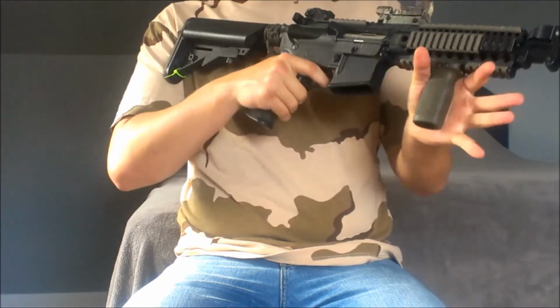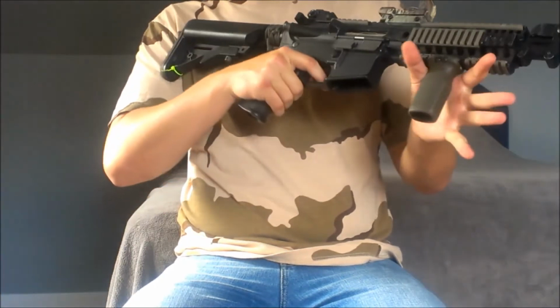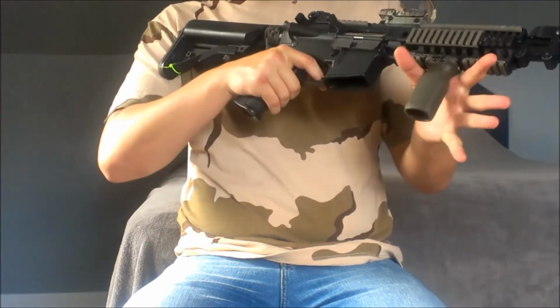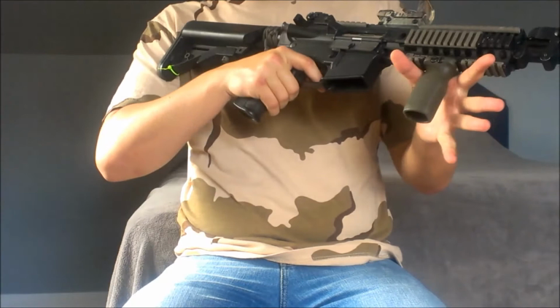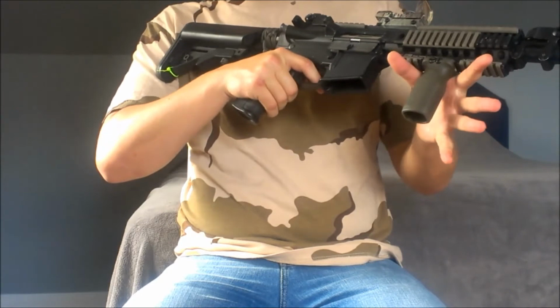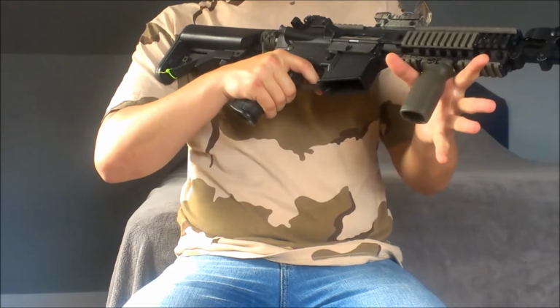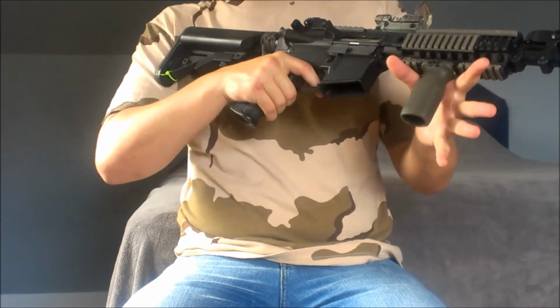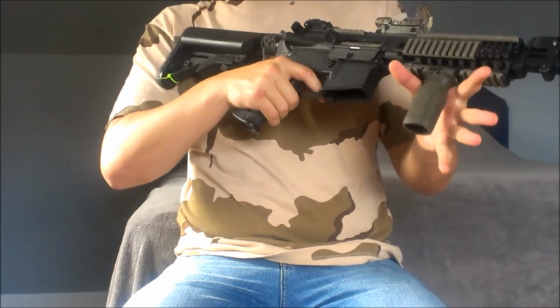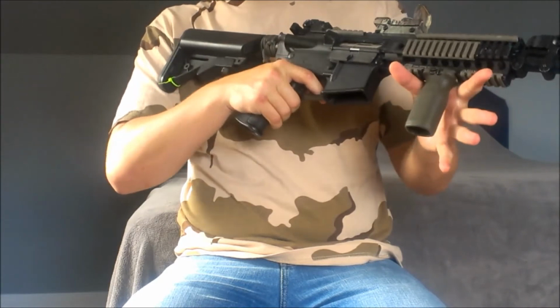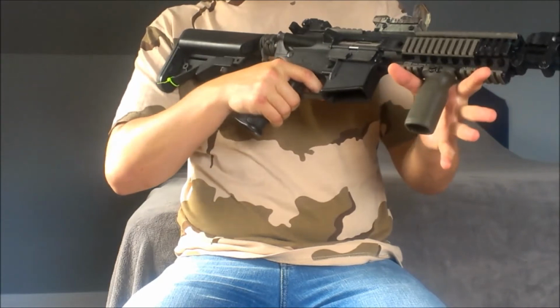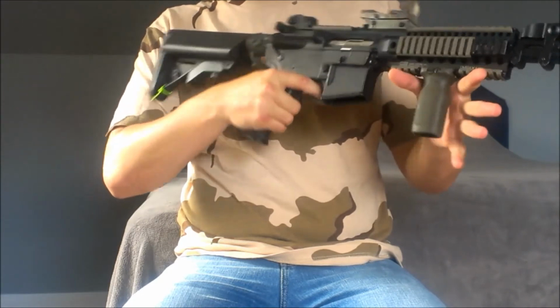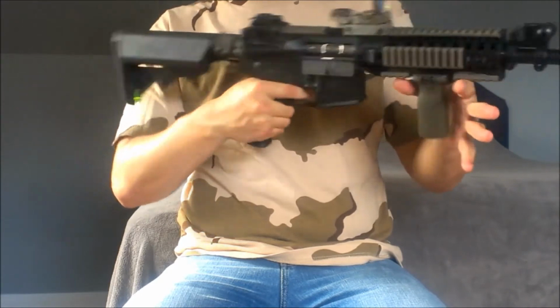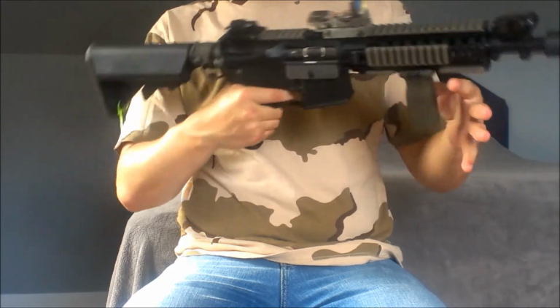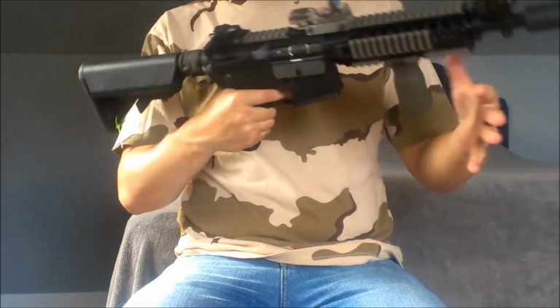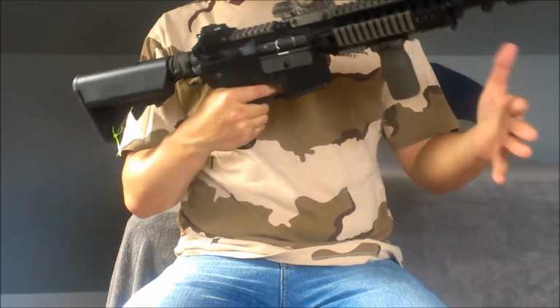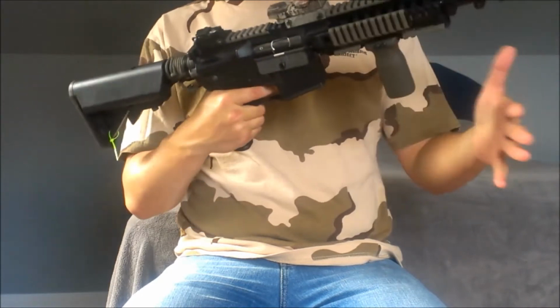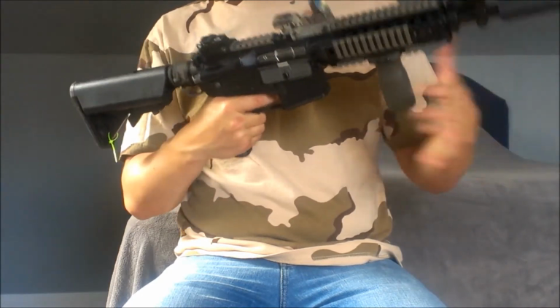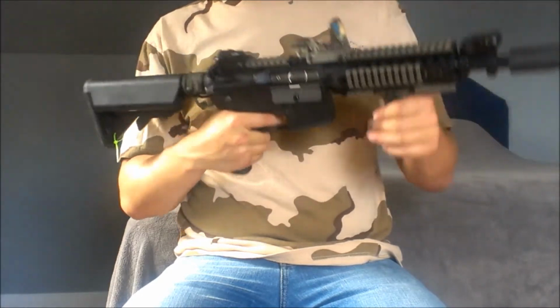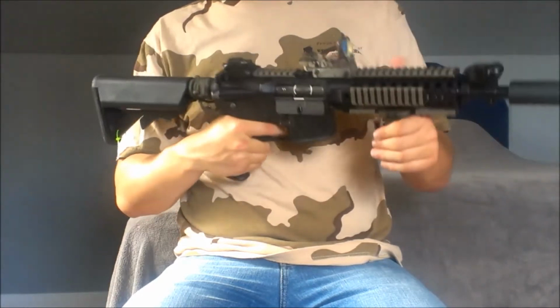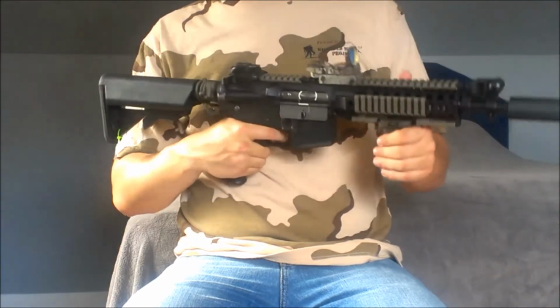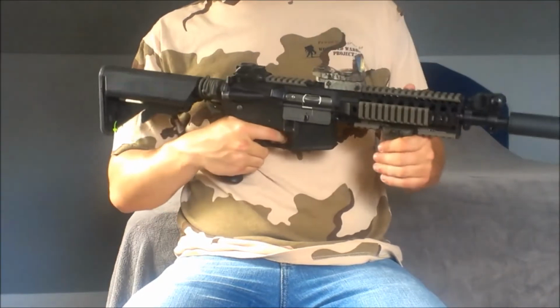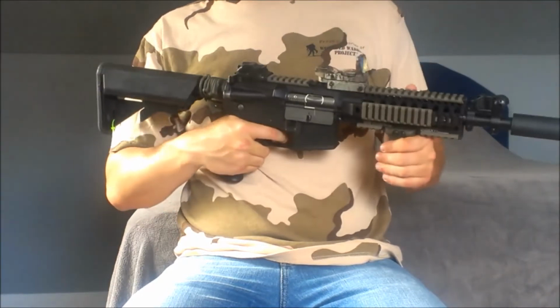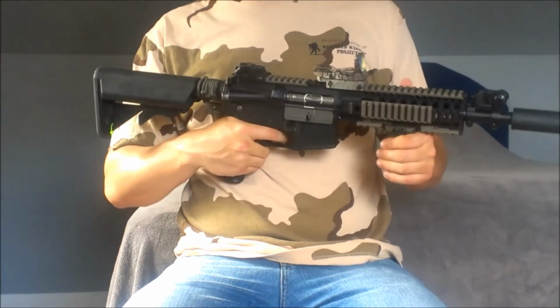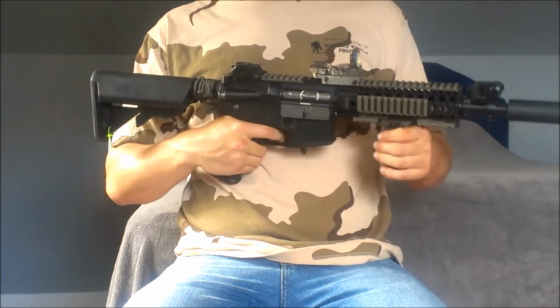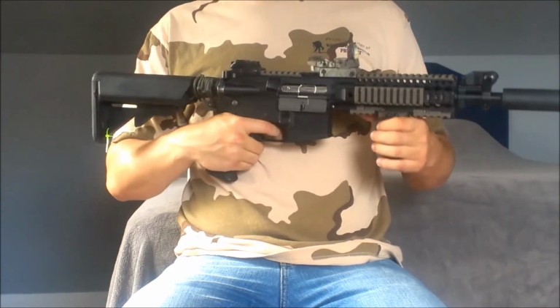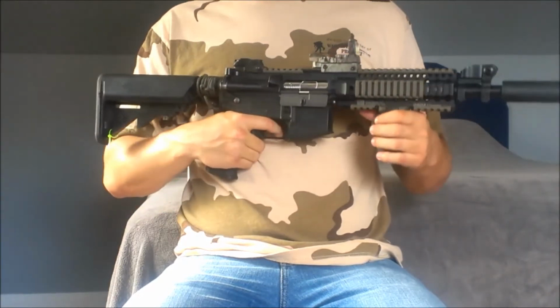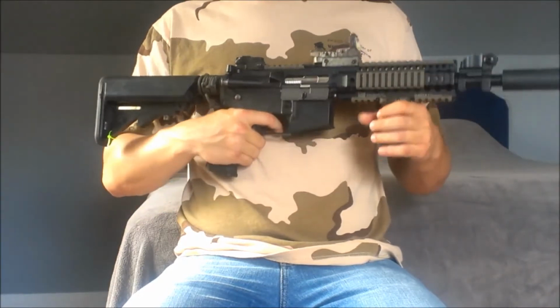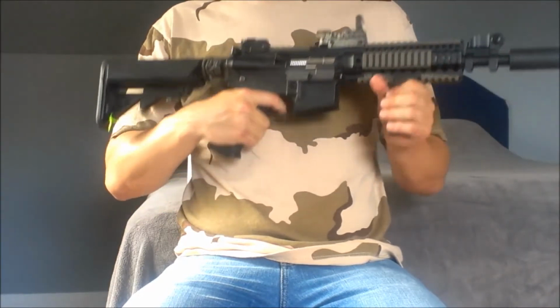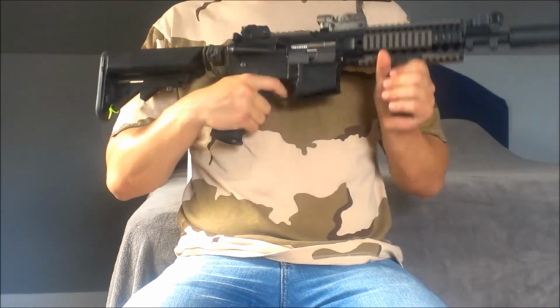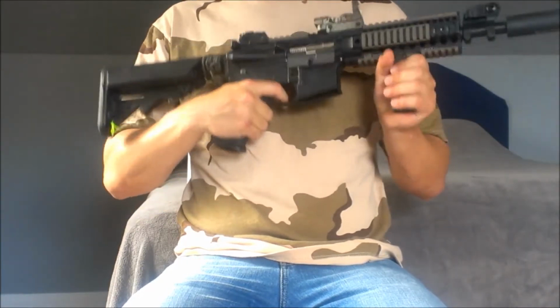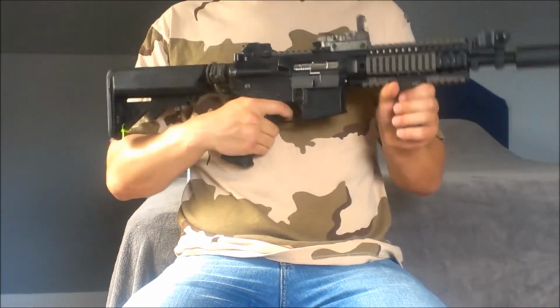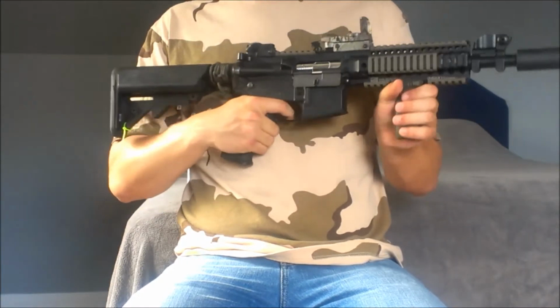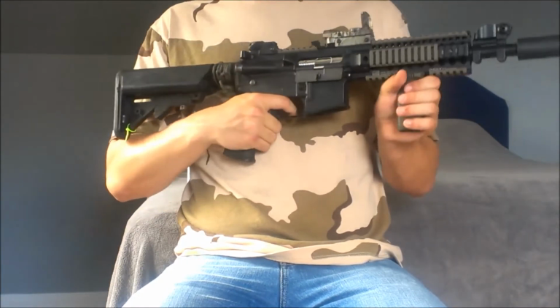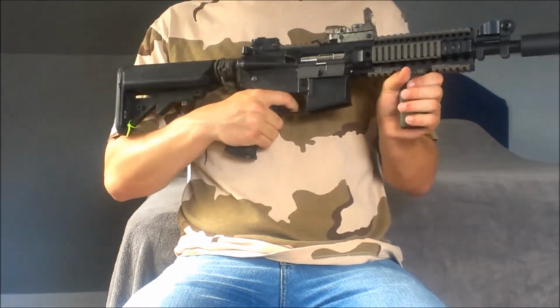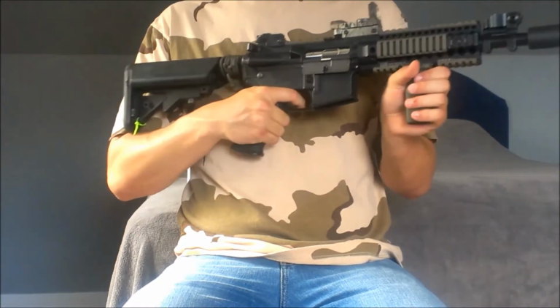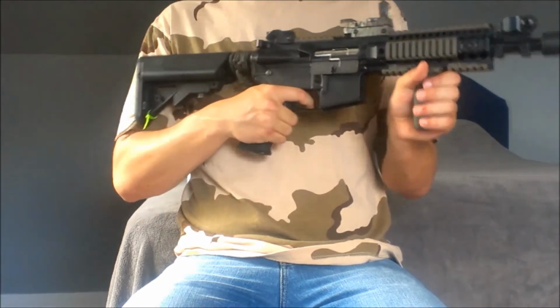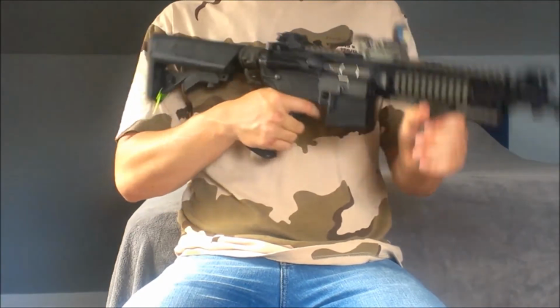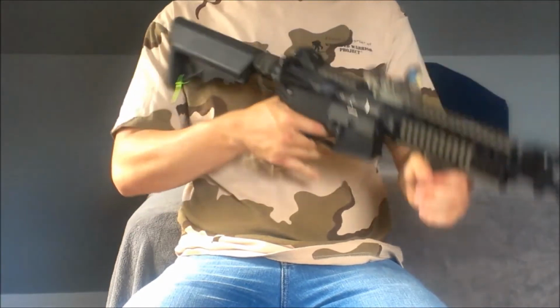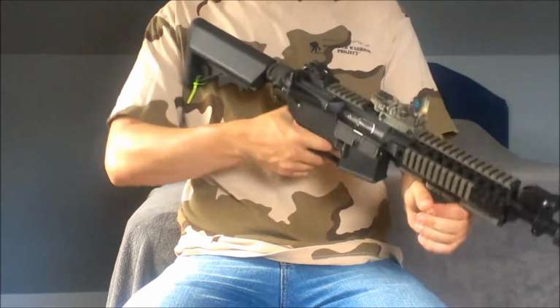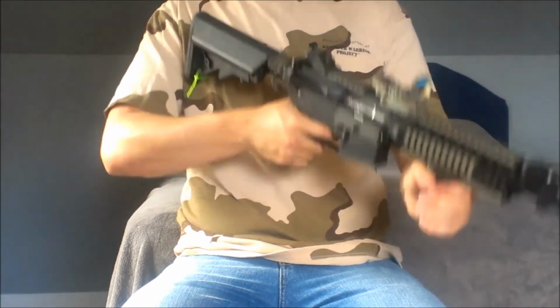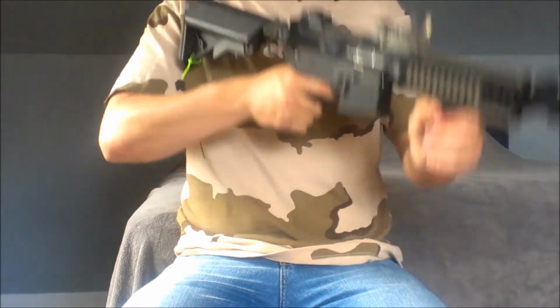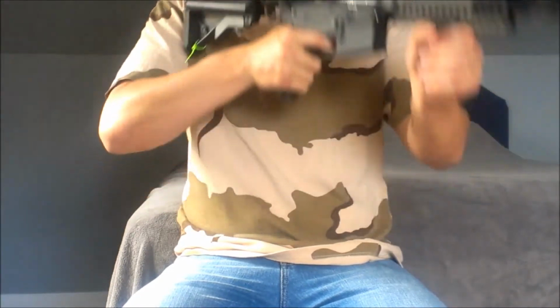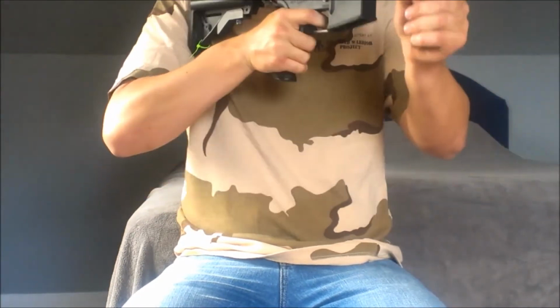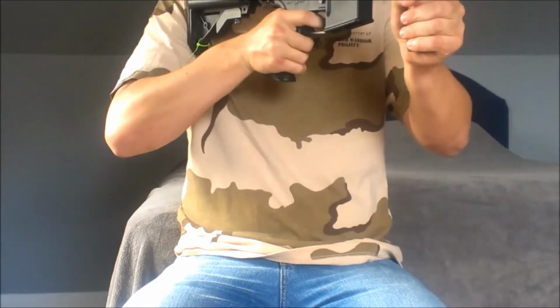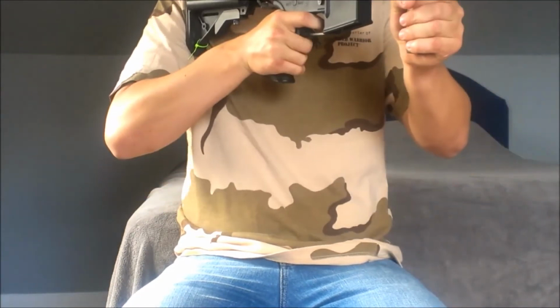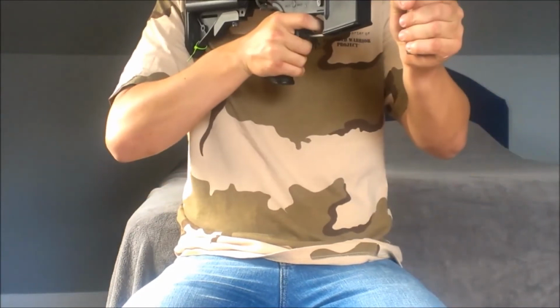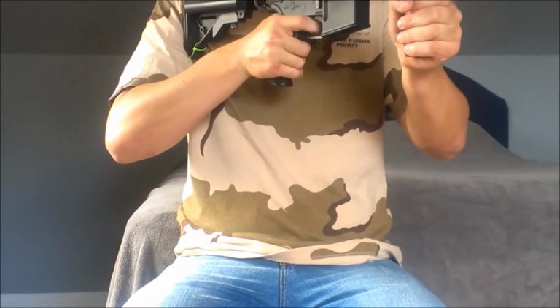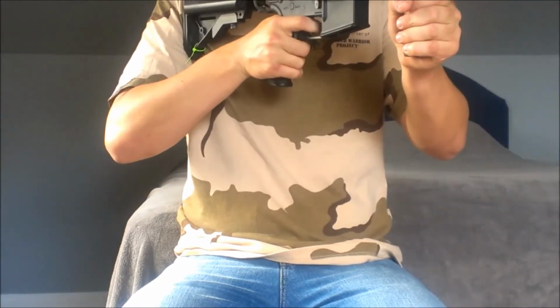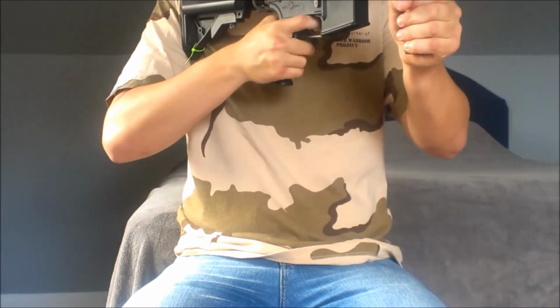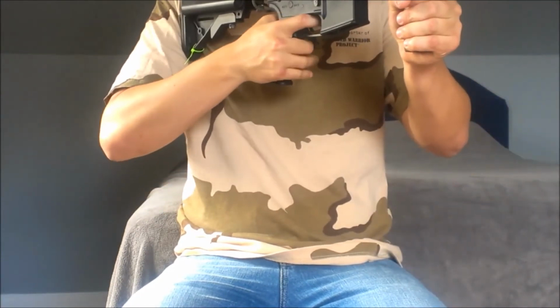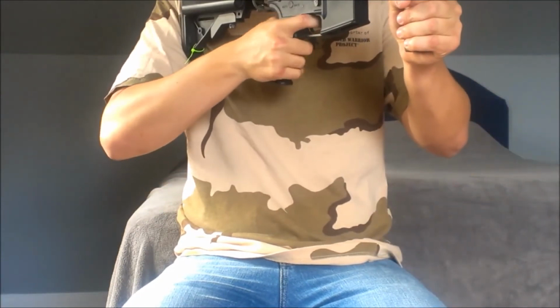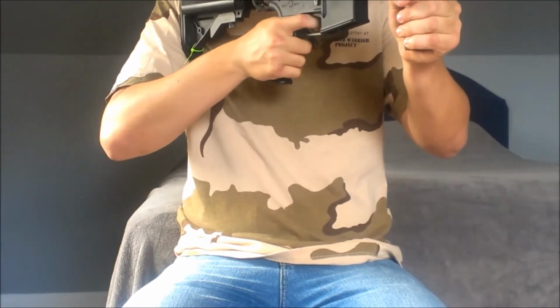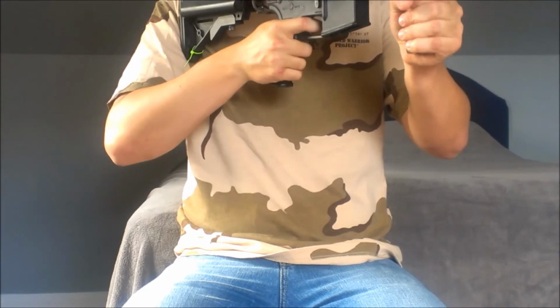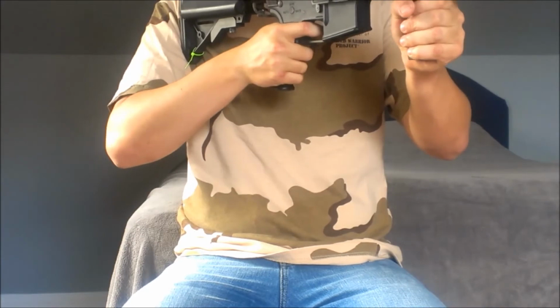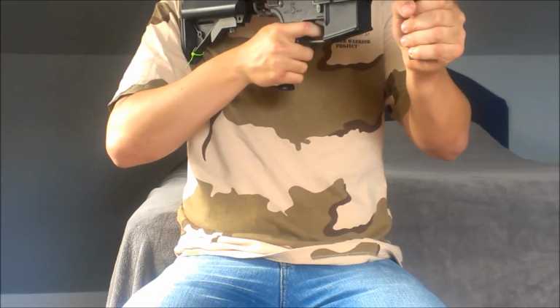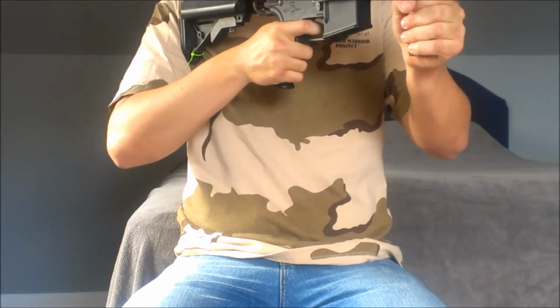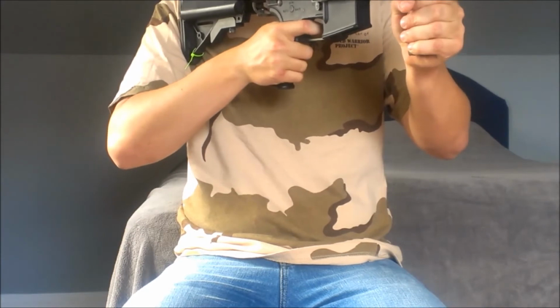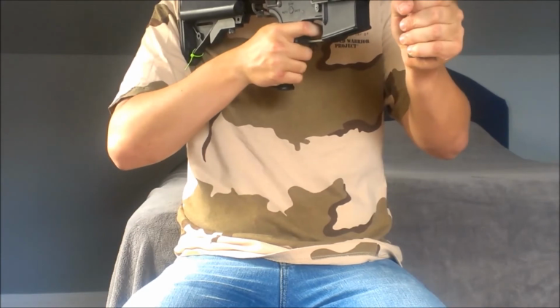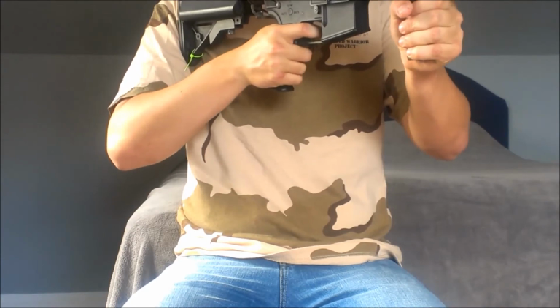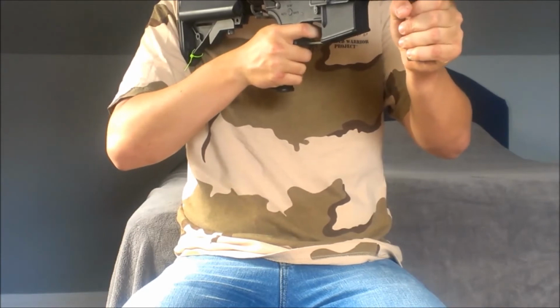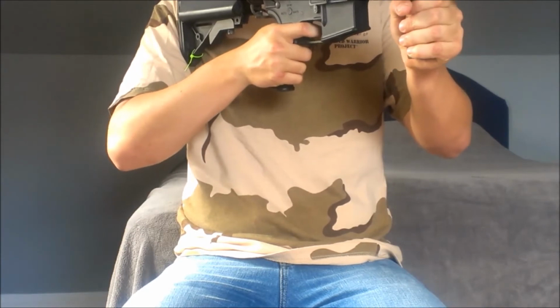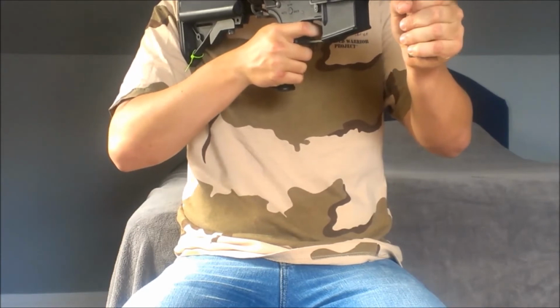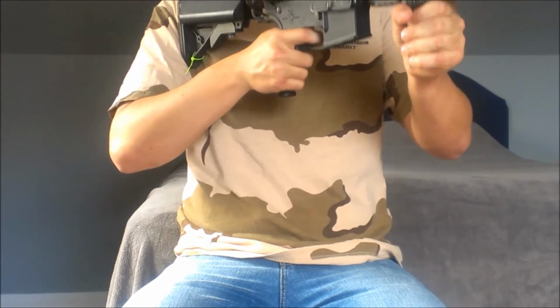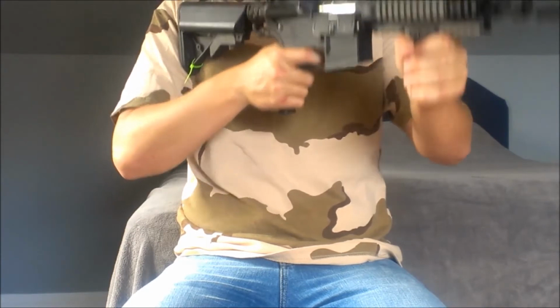Also, speaking of grips, we have the Magpul RVG — great grip, definitely recommend it. Makes the gun a lot more comfortable to hold.